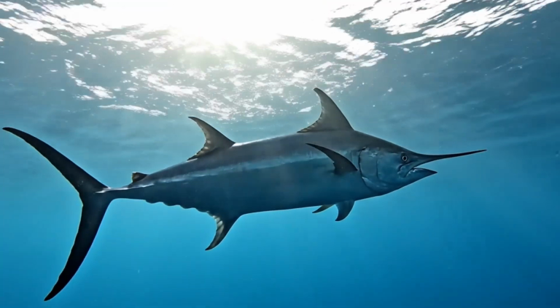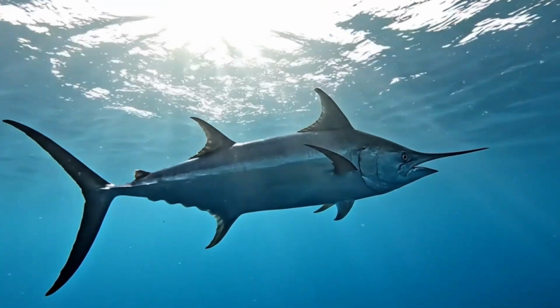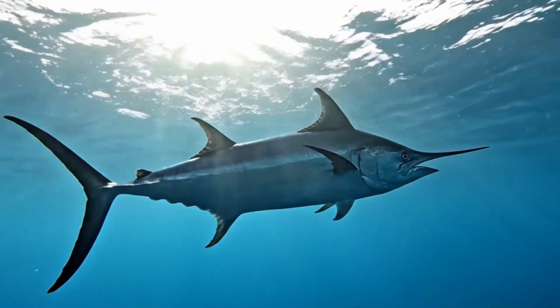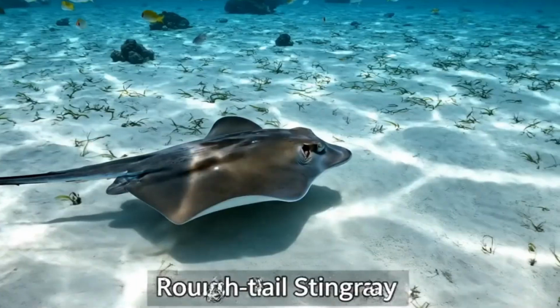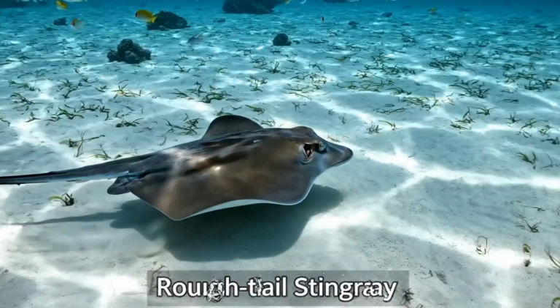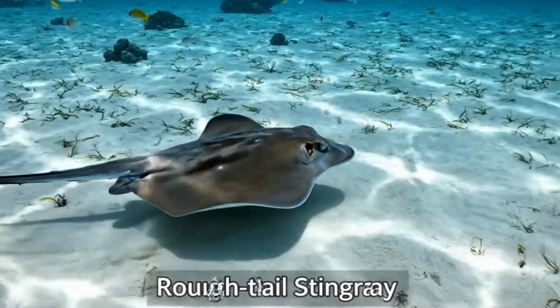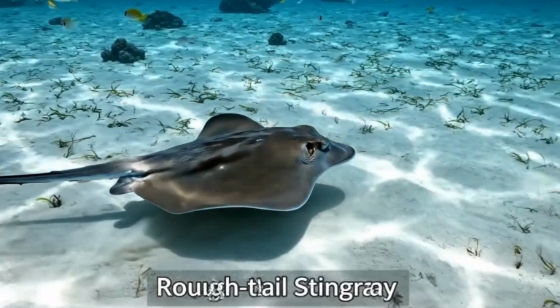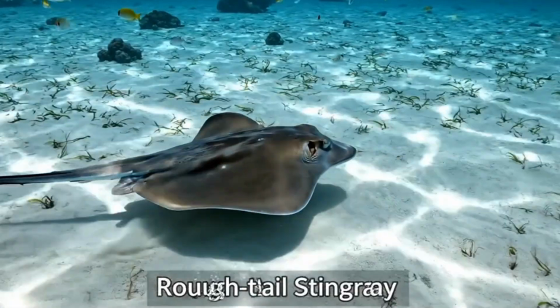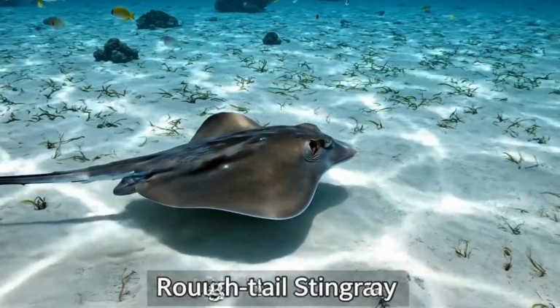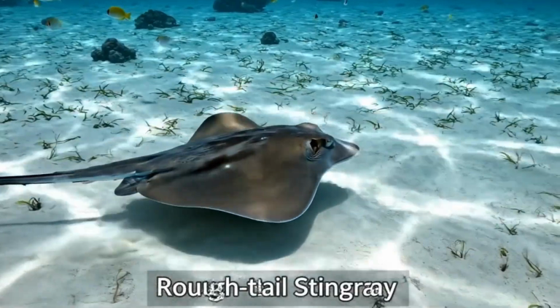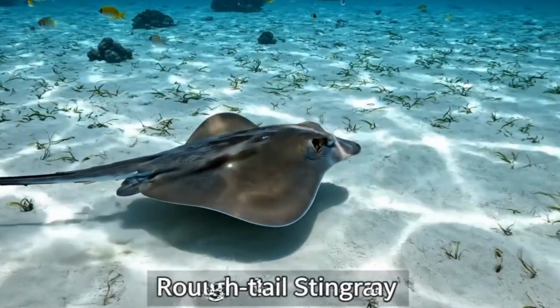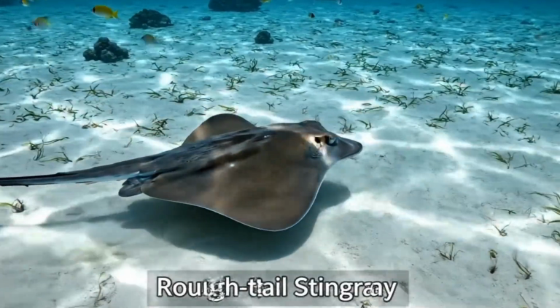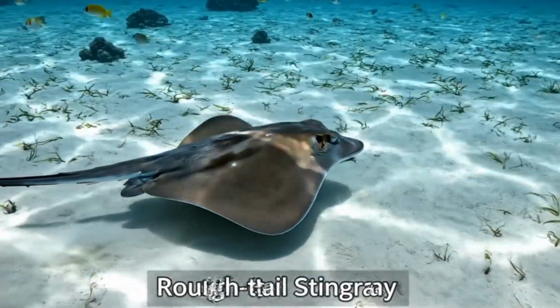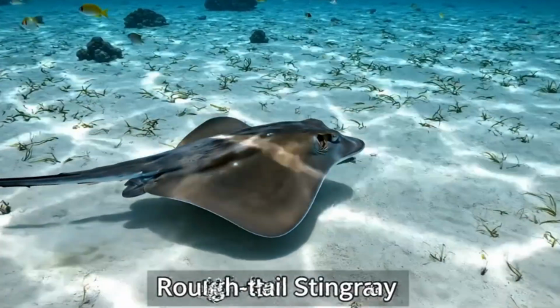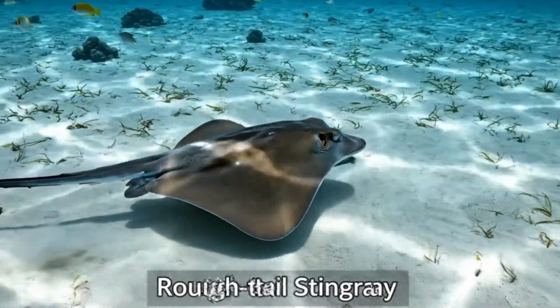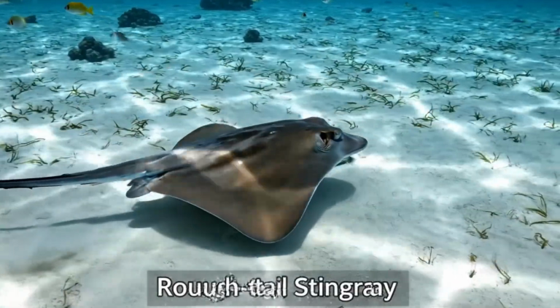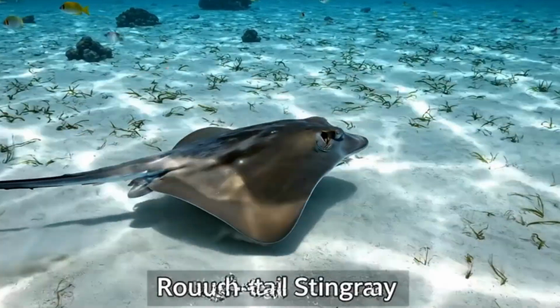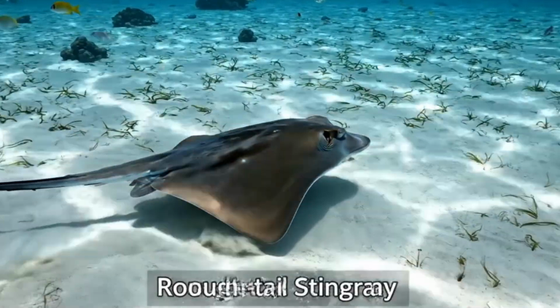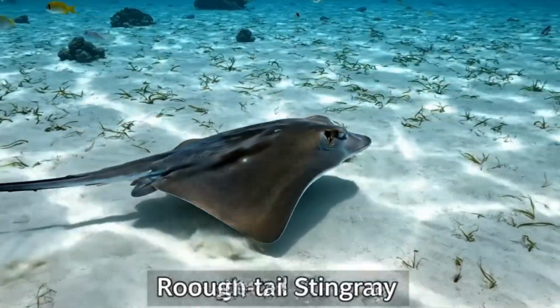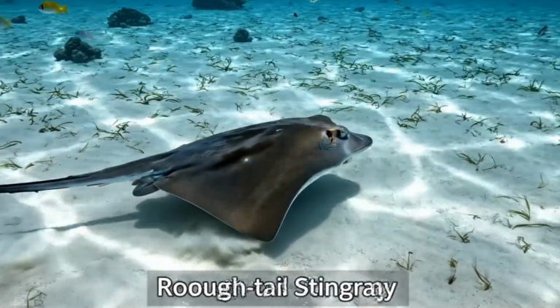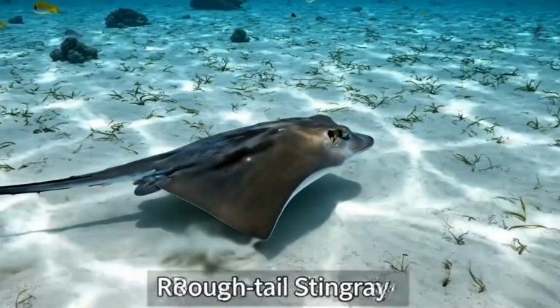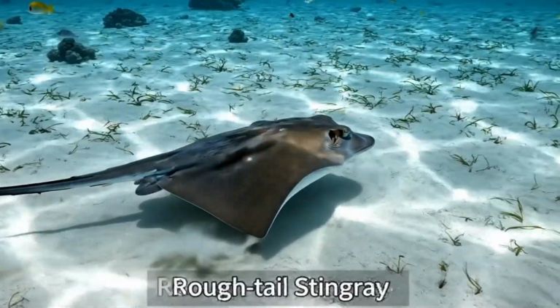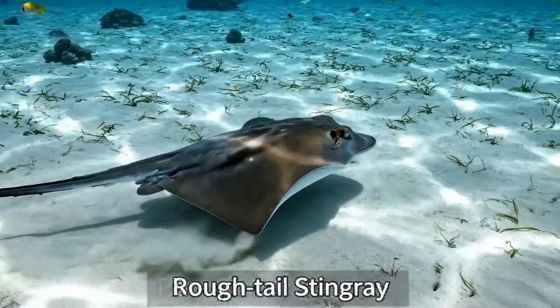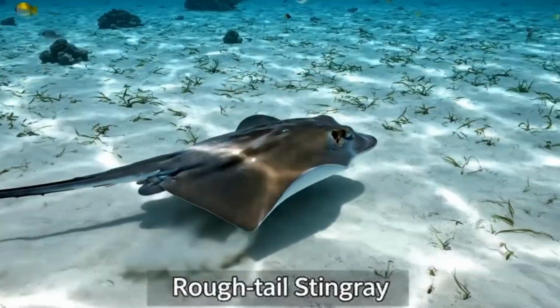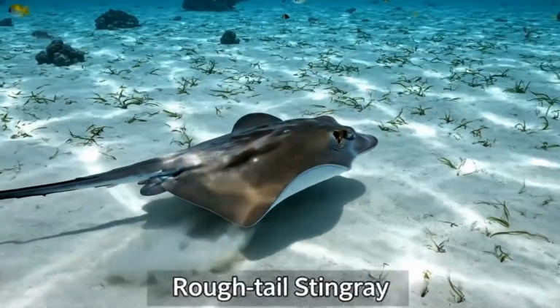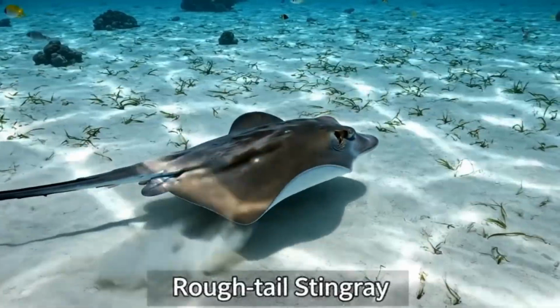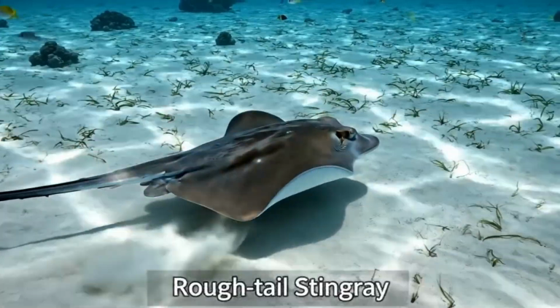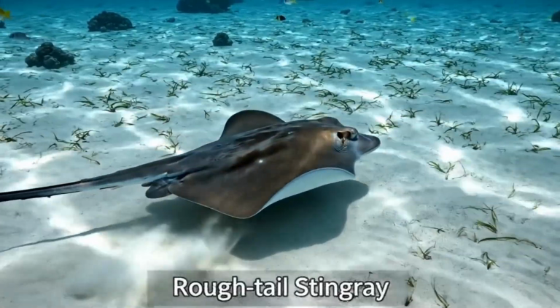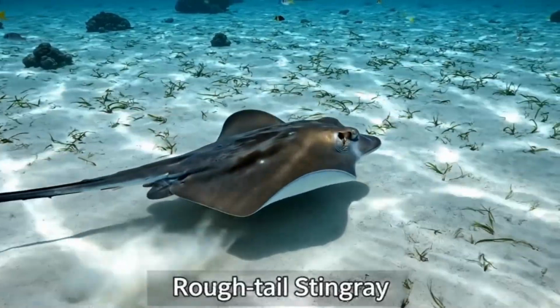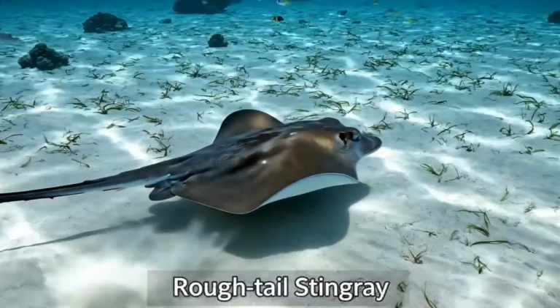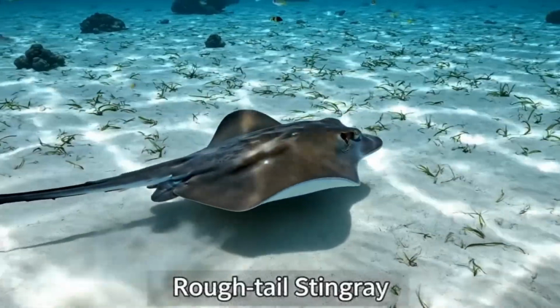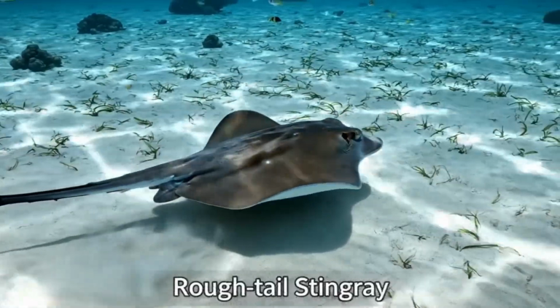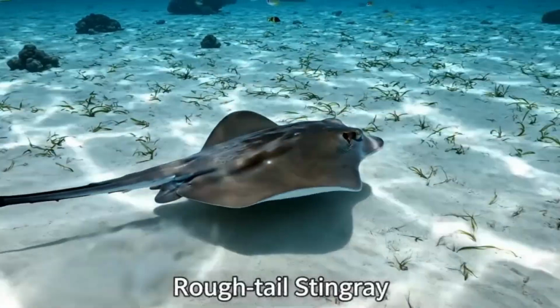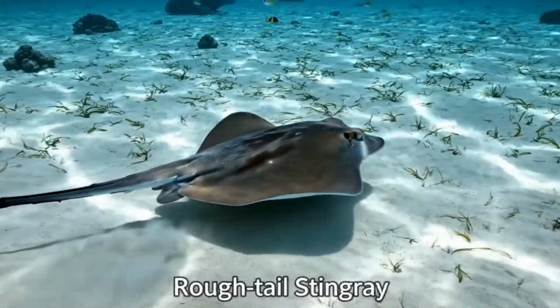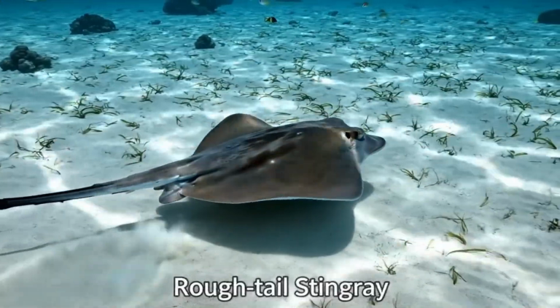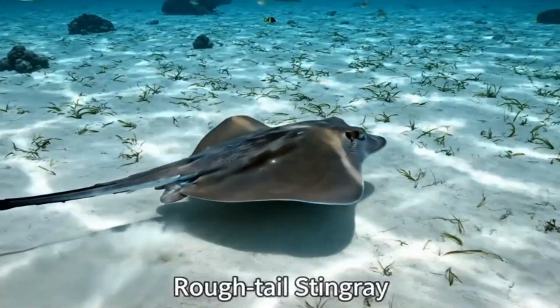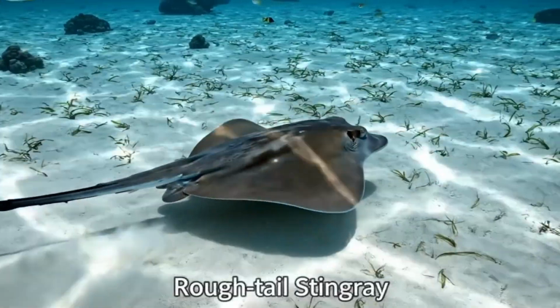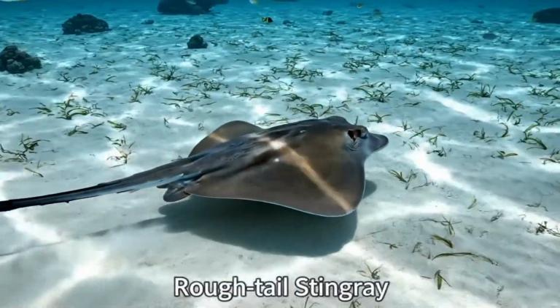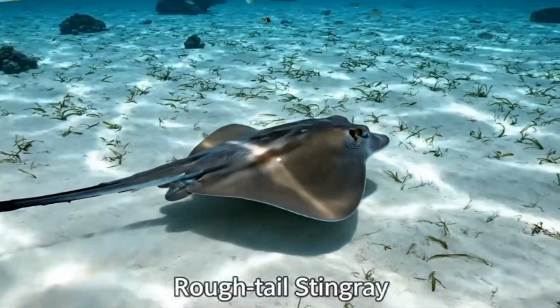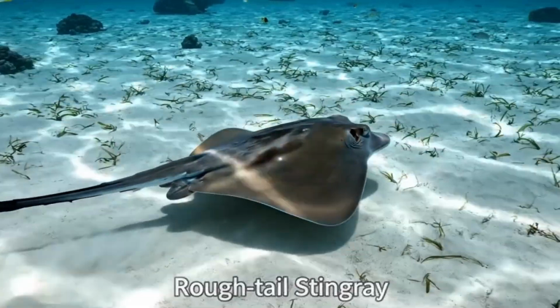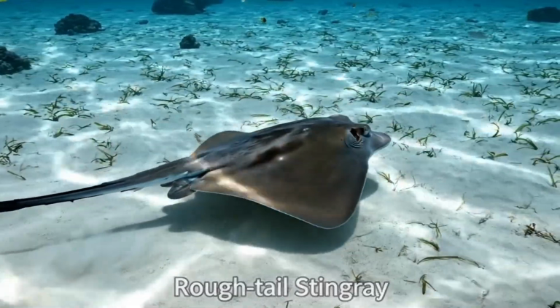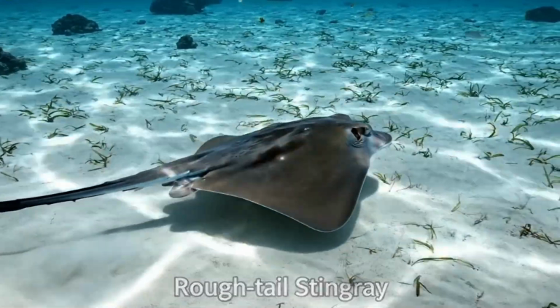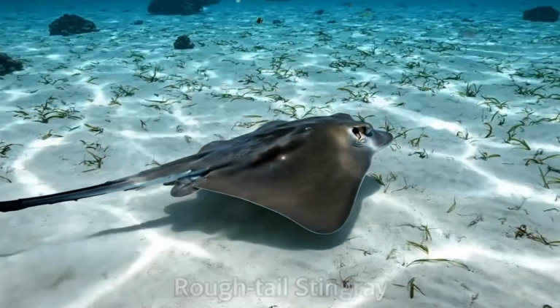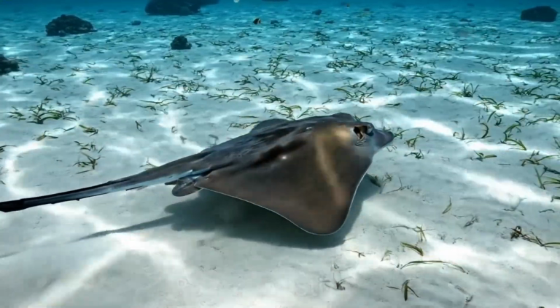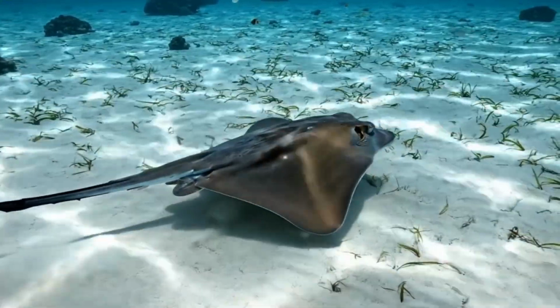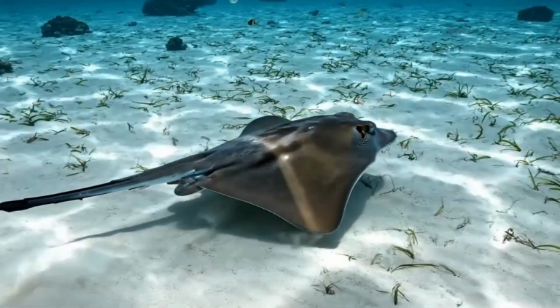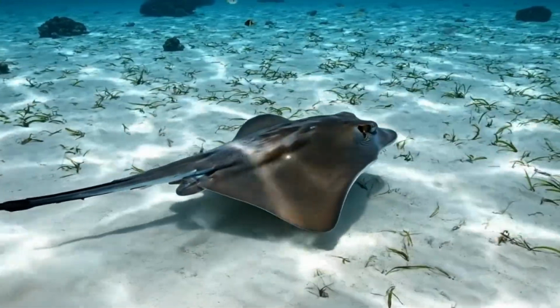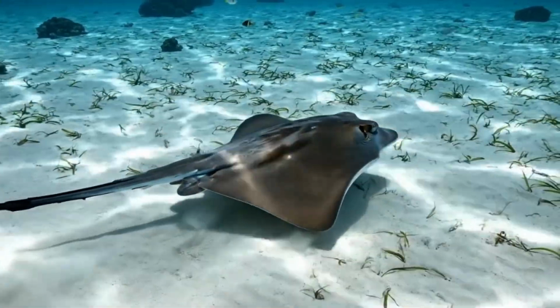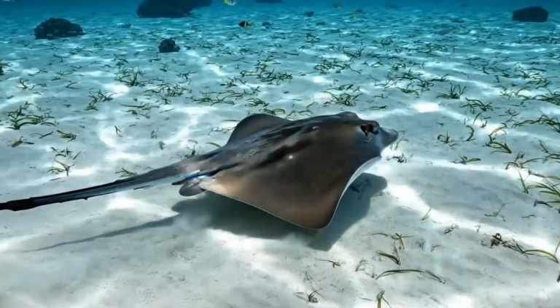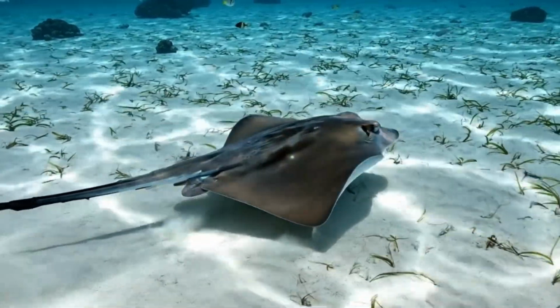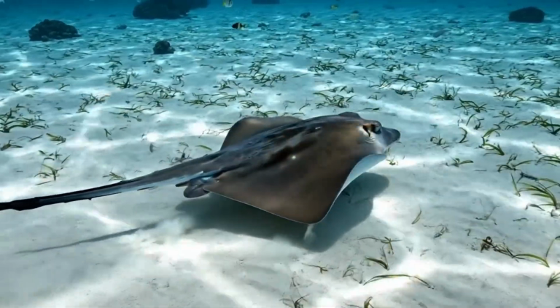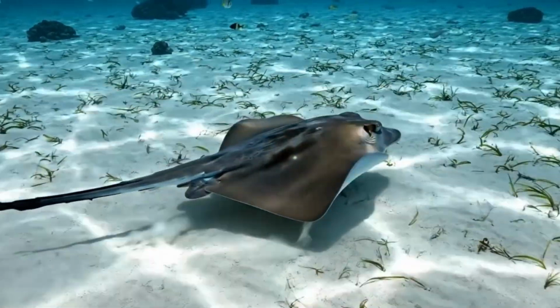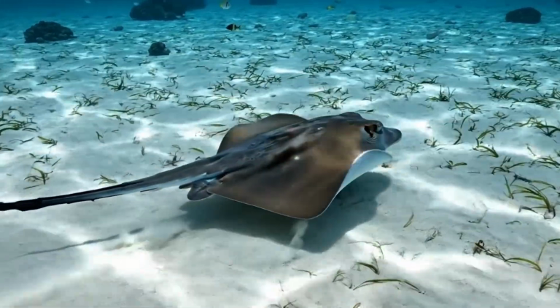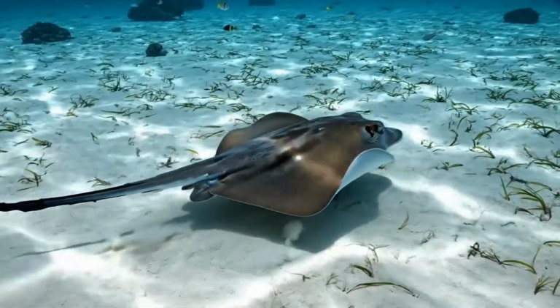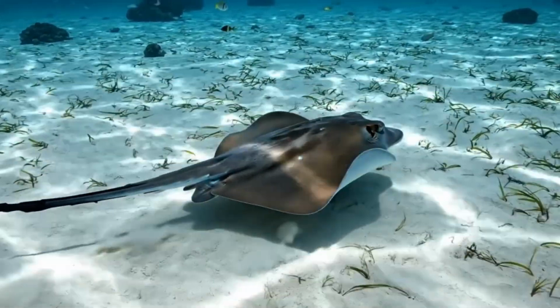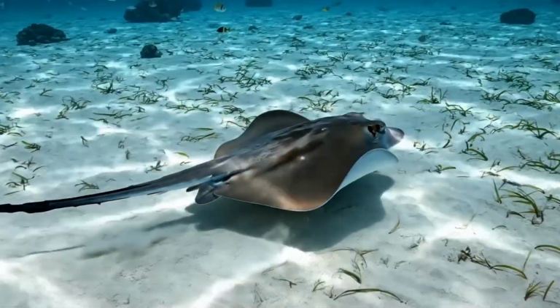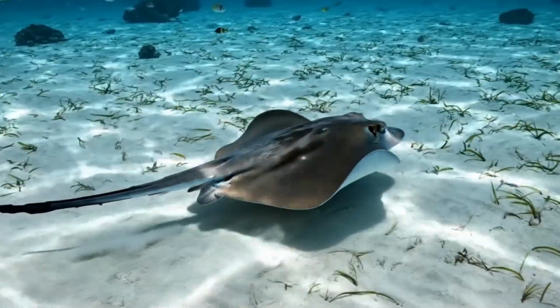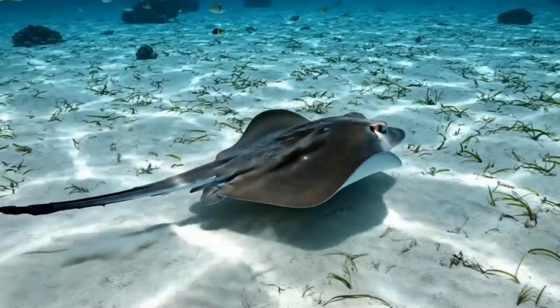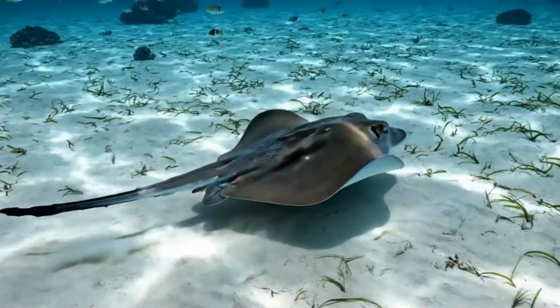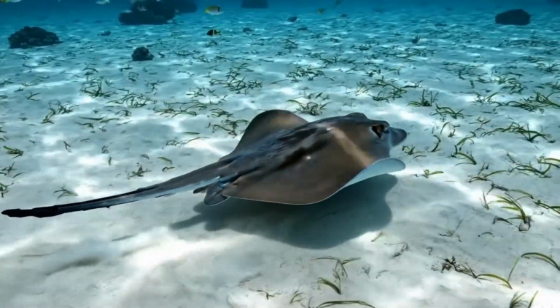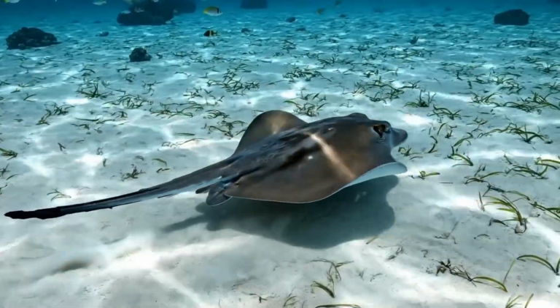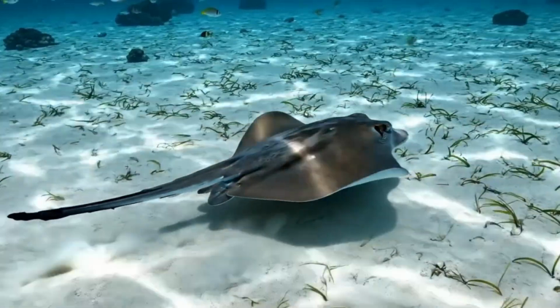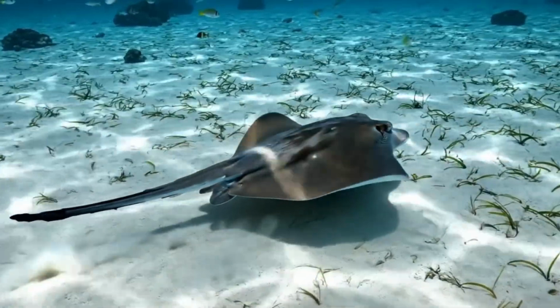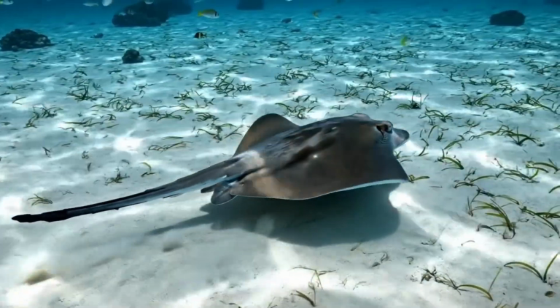Look, a rough-tailed stingray! It's flat with a long tail, found in the shallow waters of the Gulf of Mexico.